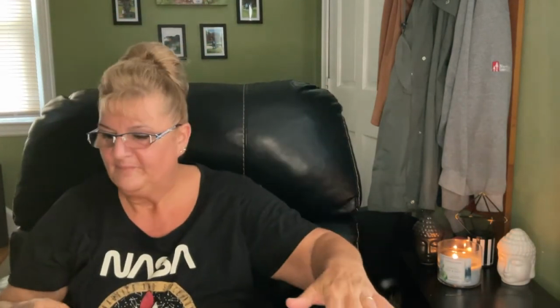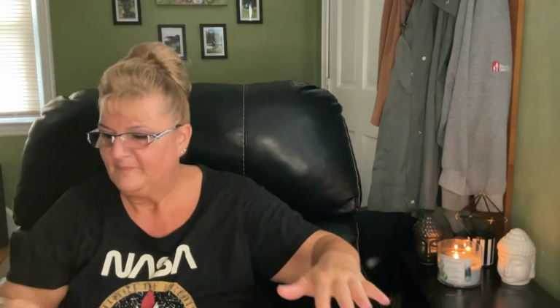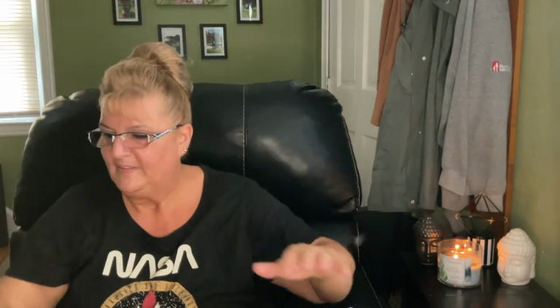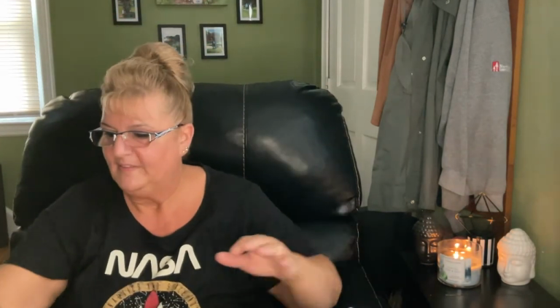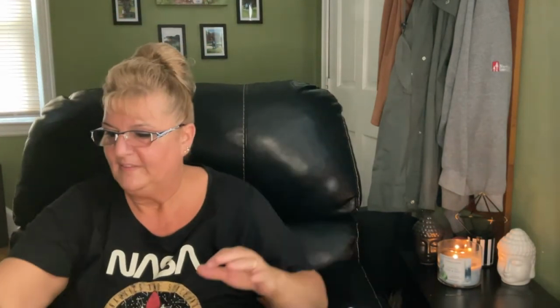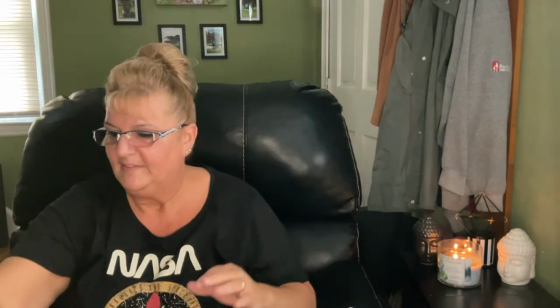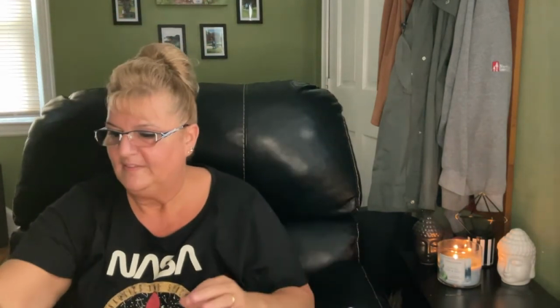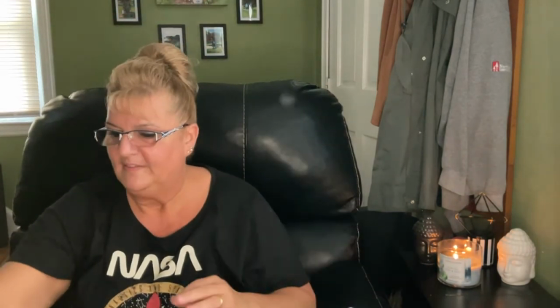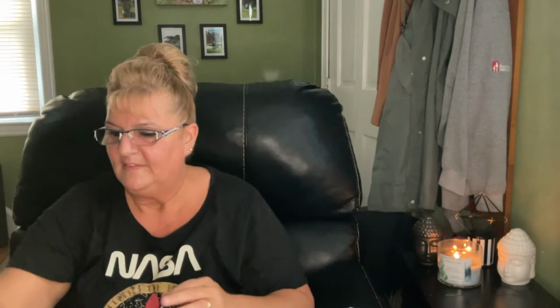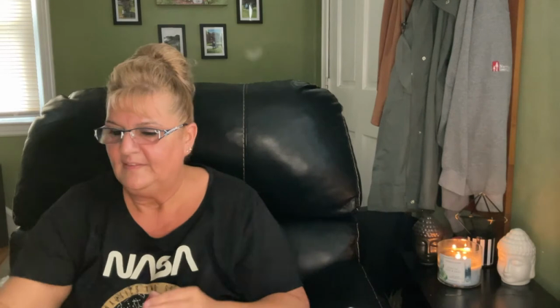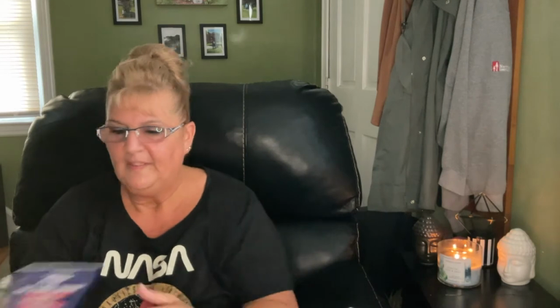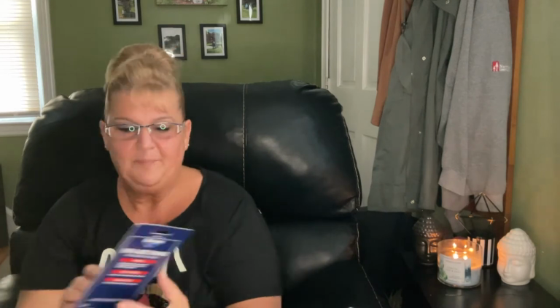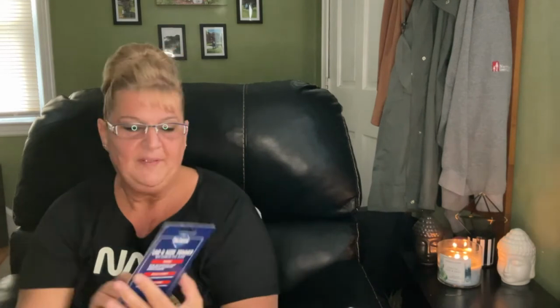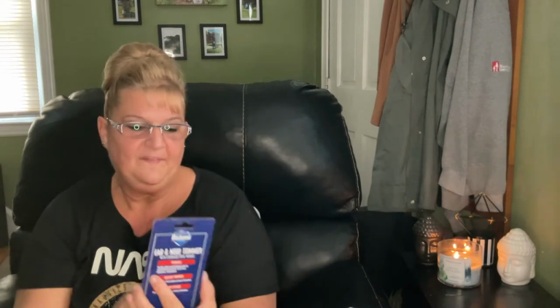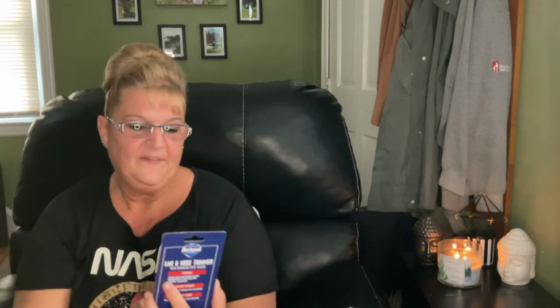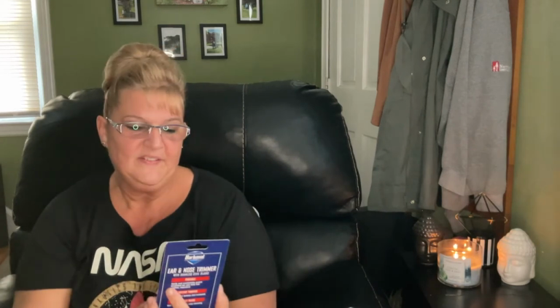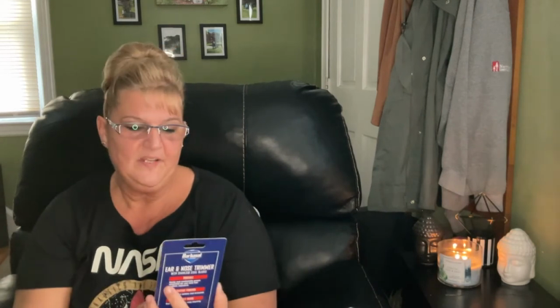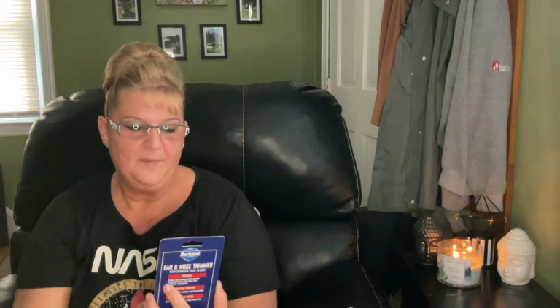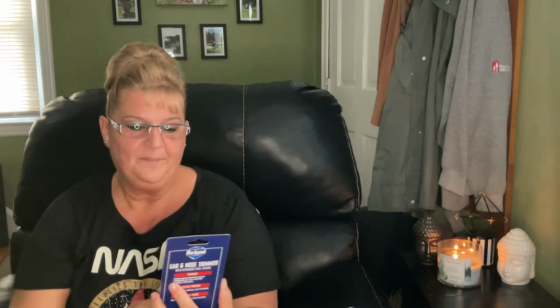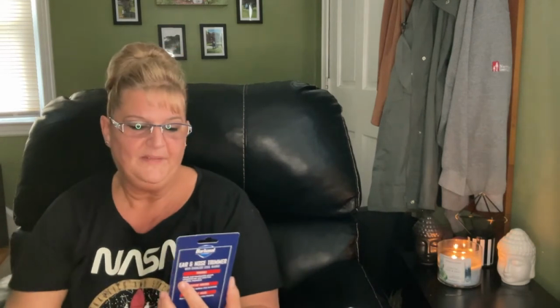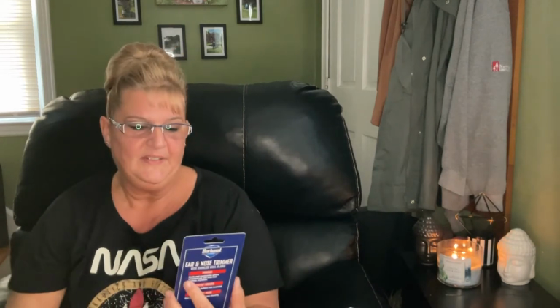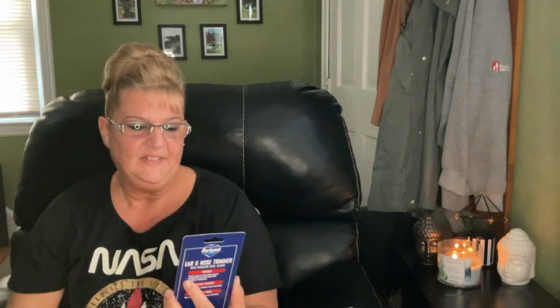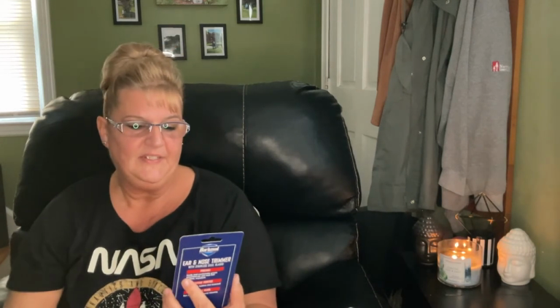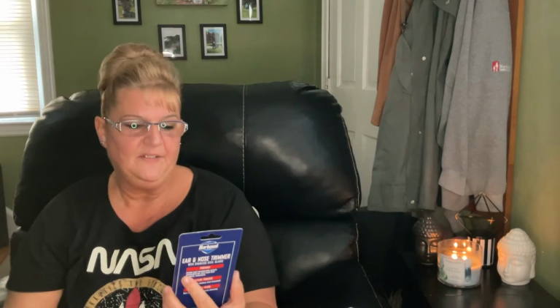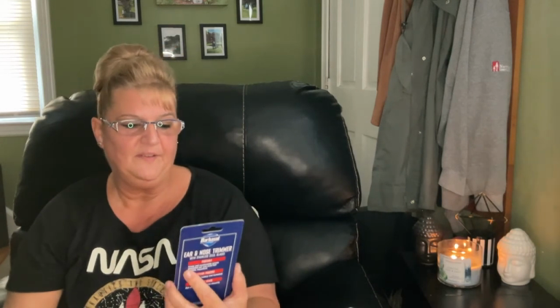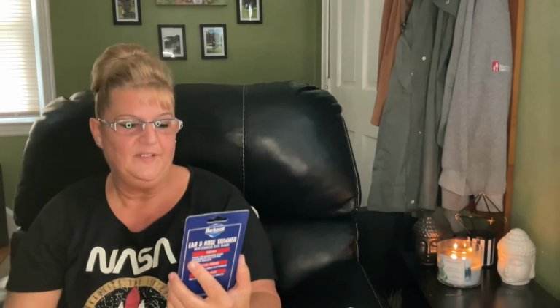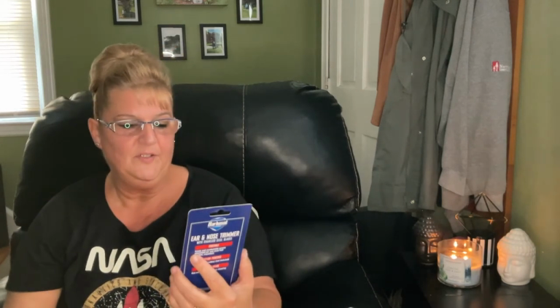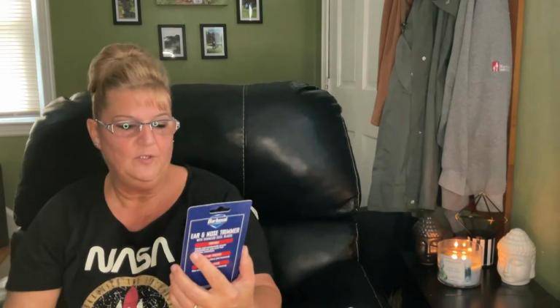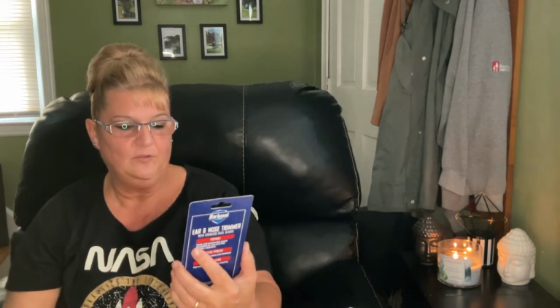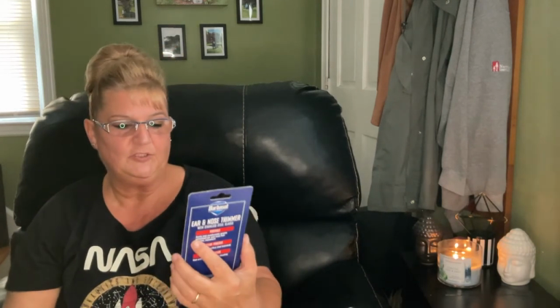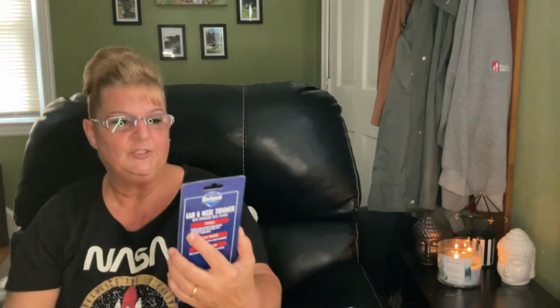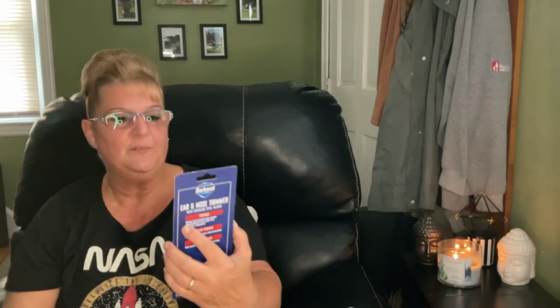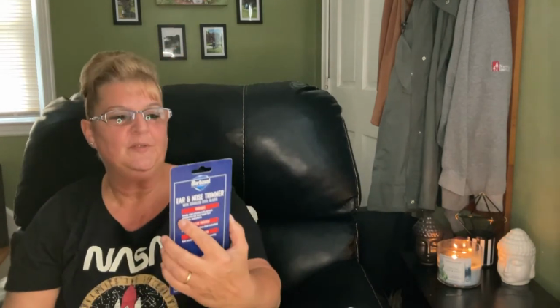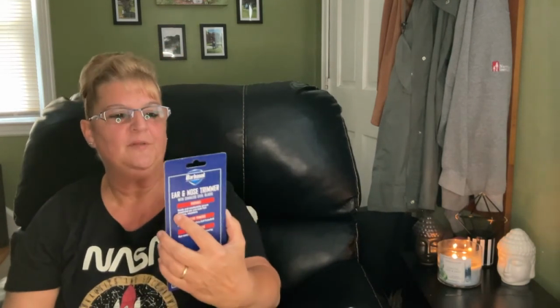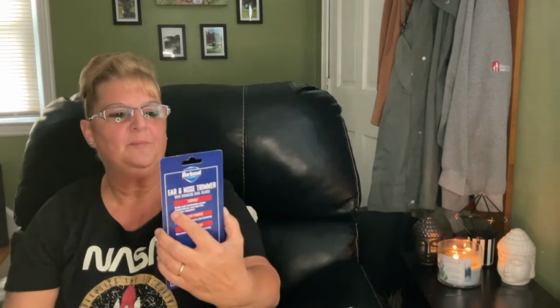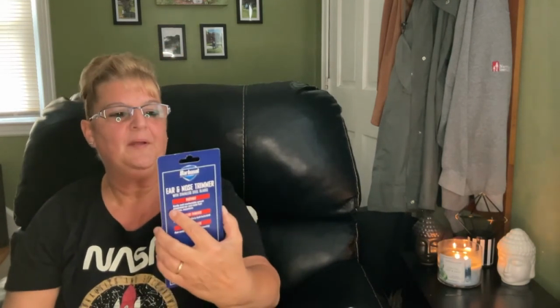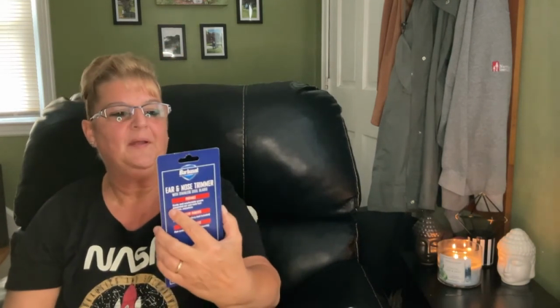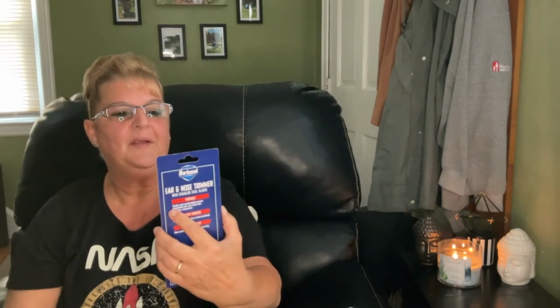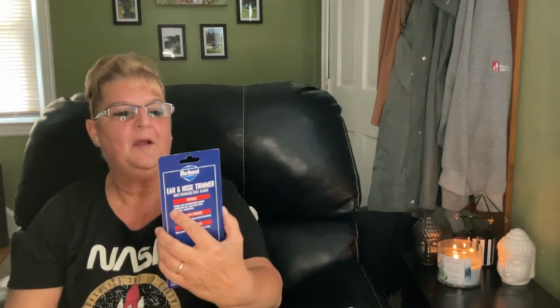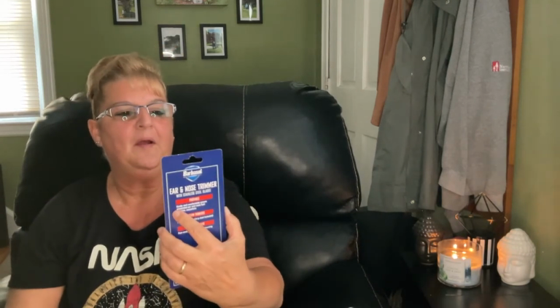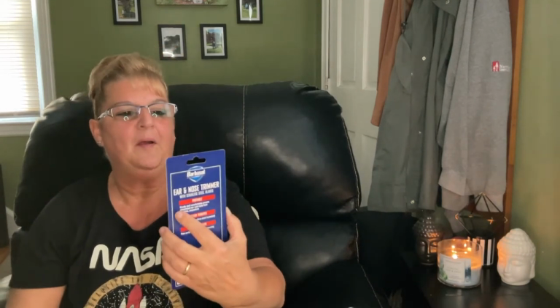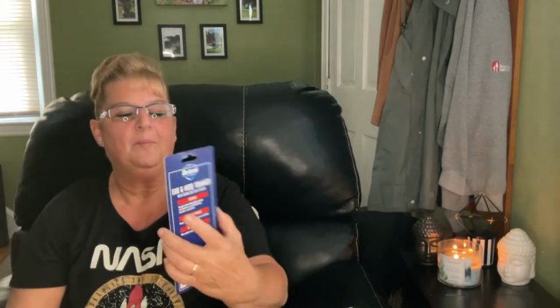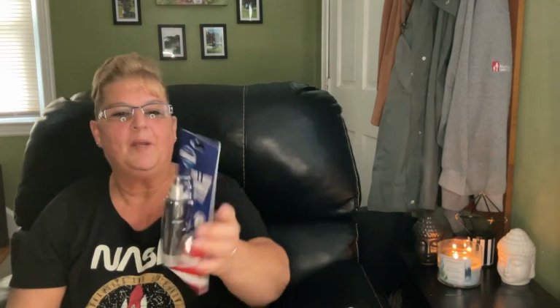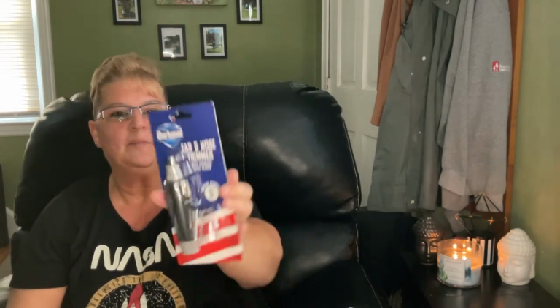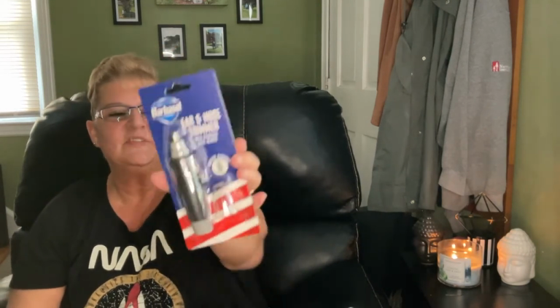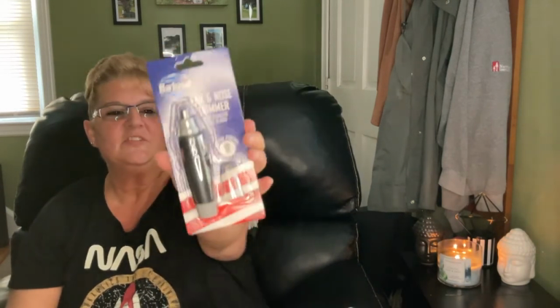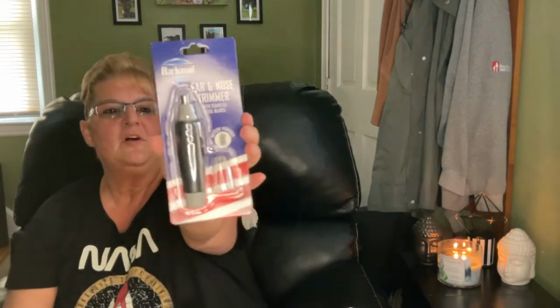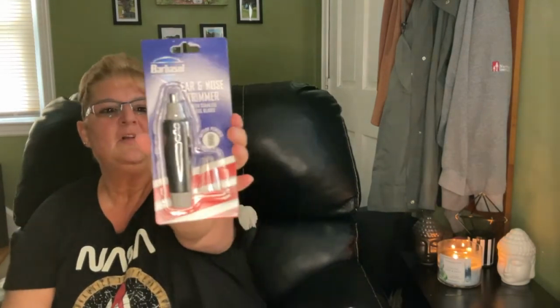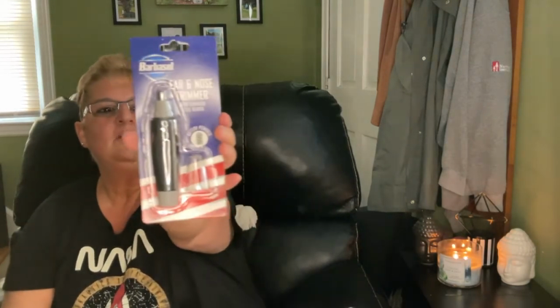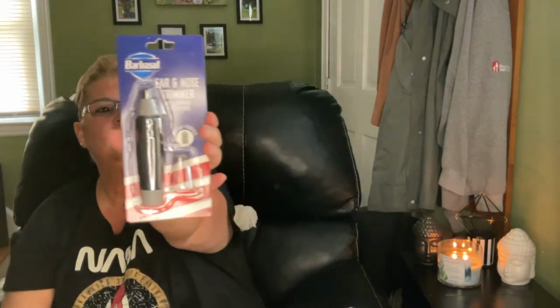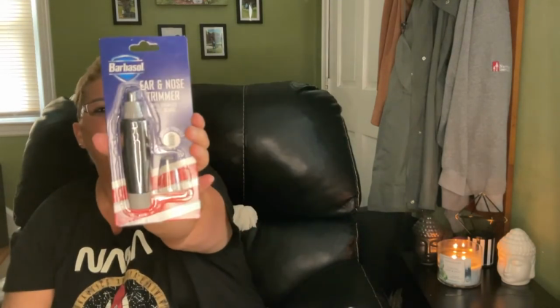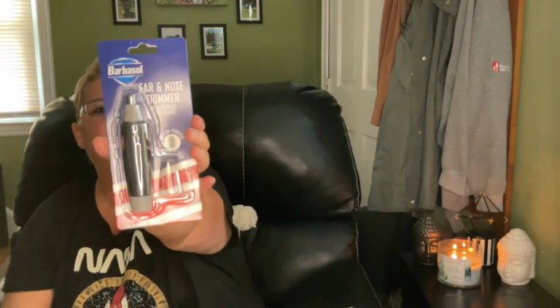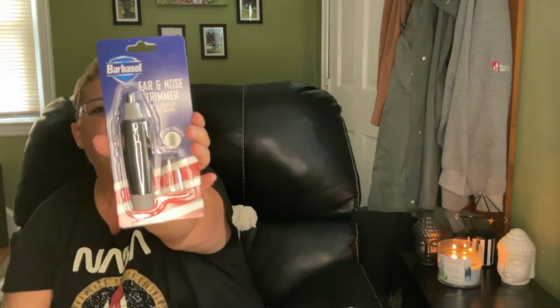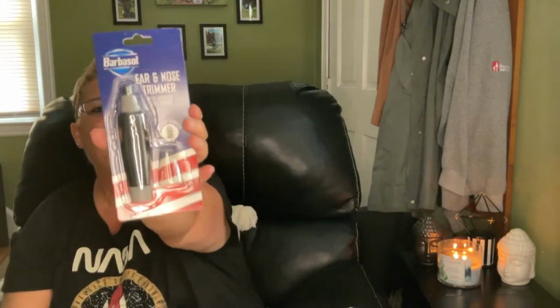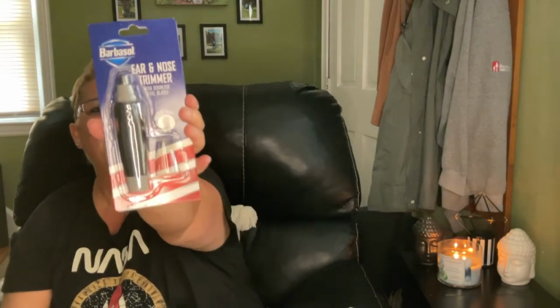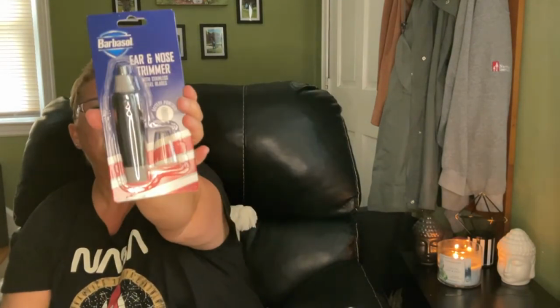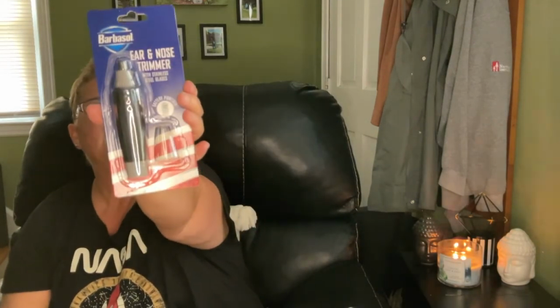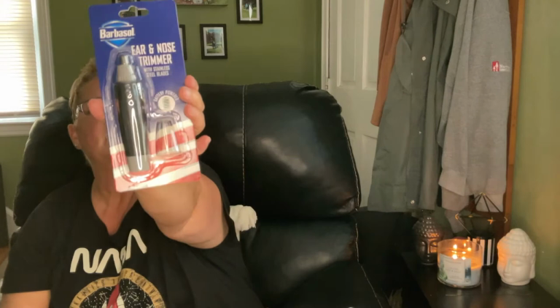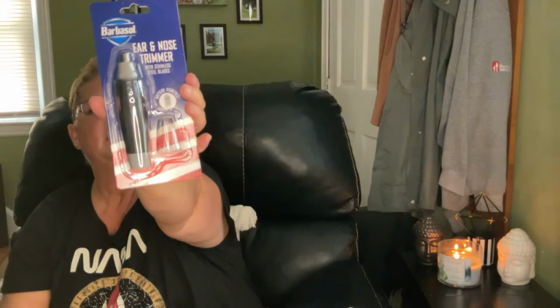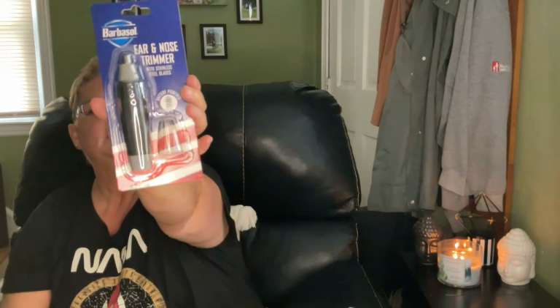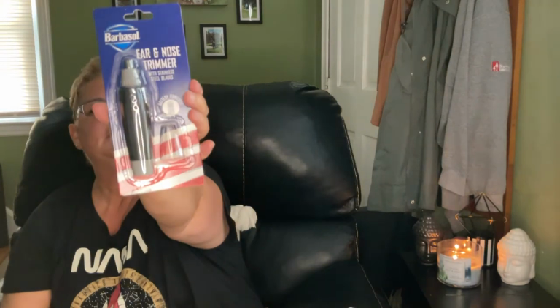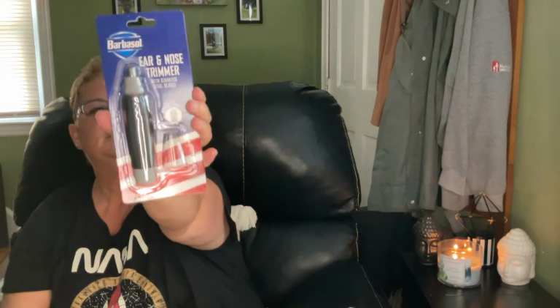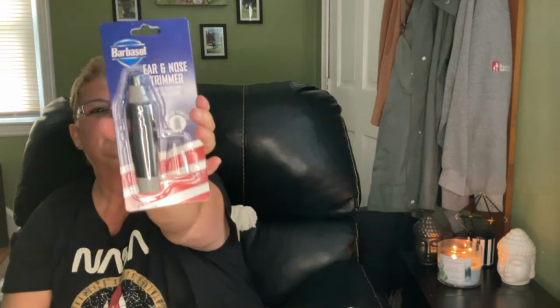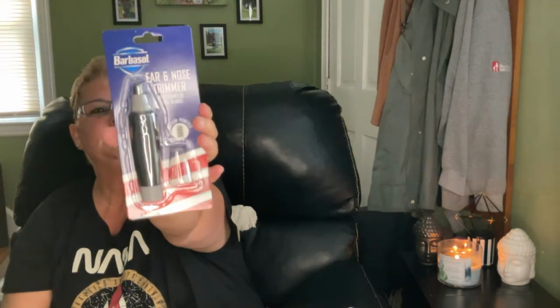I picked up an ear and nose trimmer by Barbasol — they had these last year too.